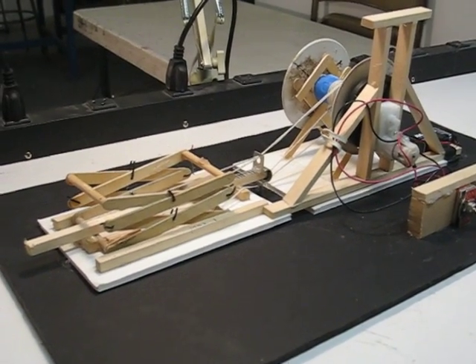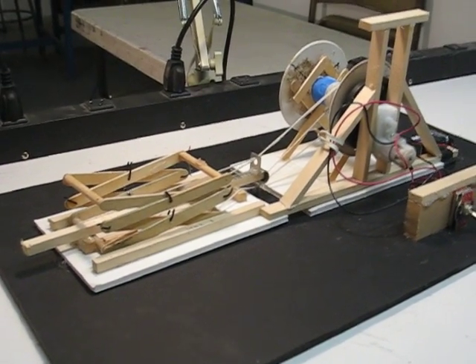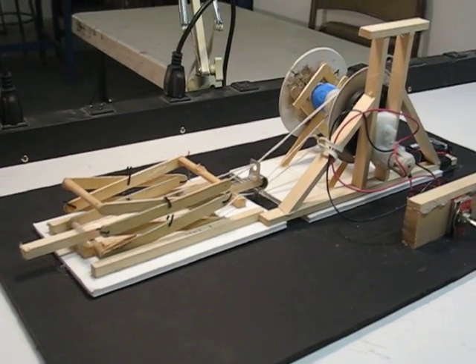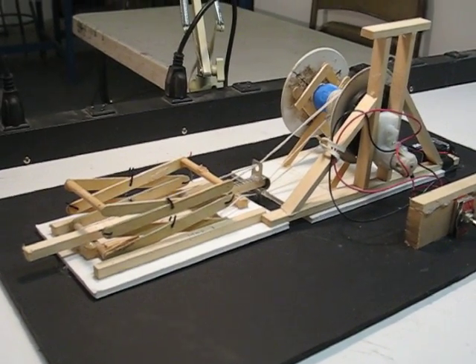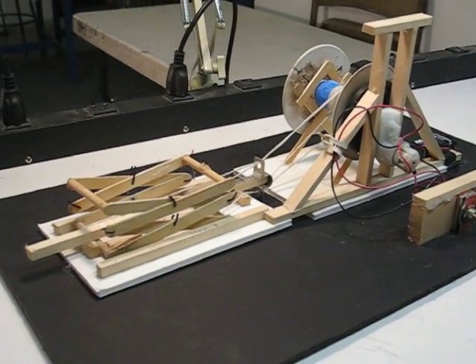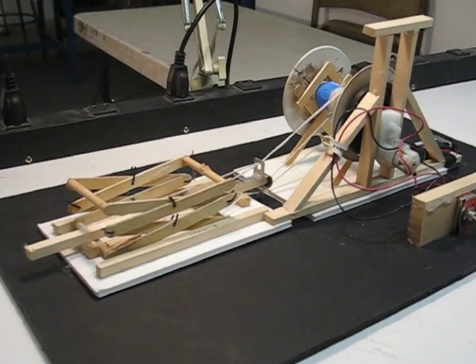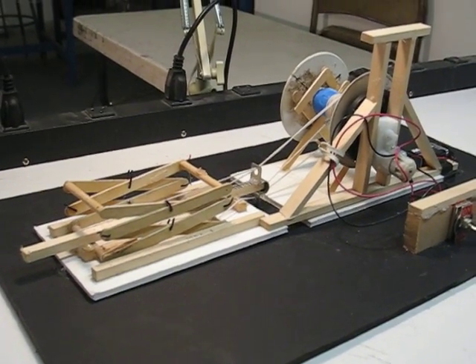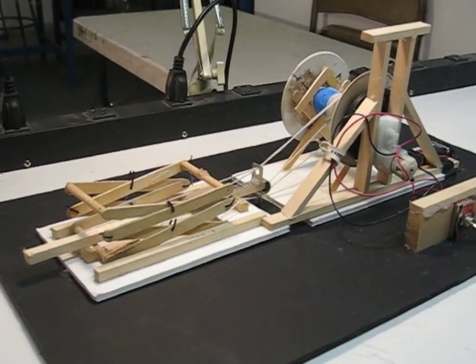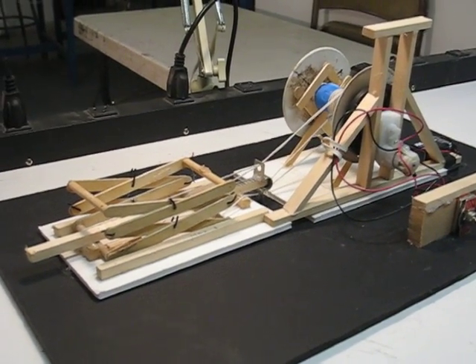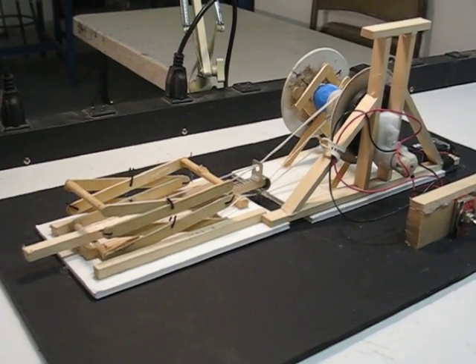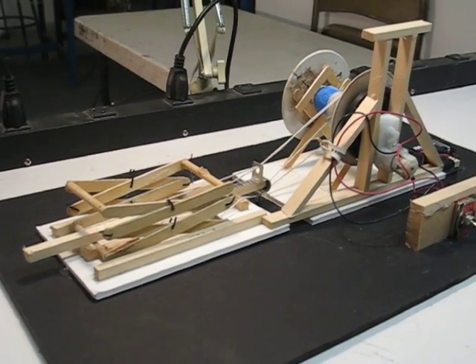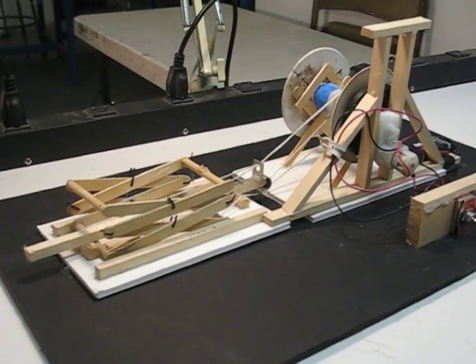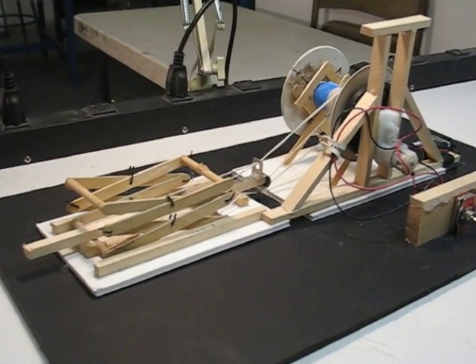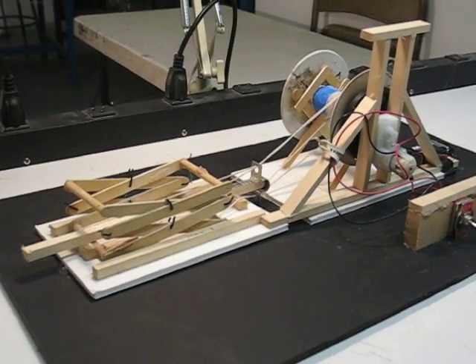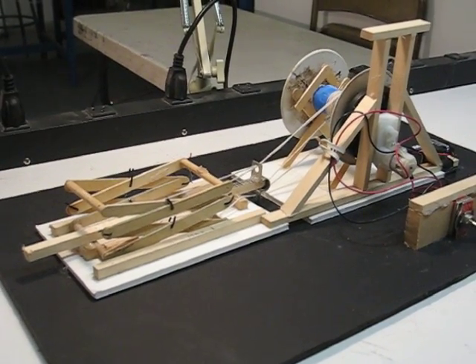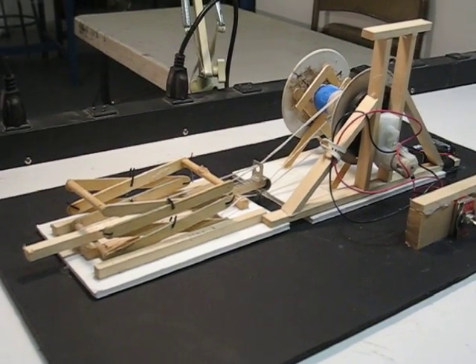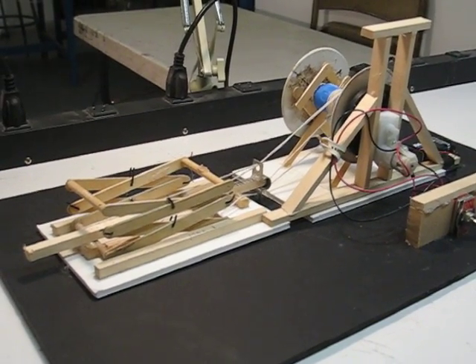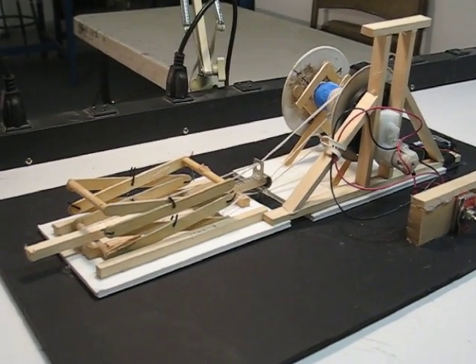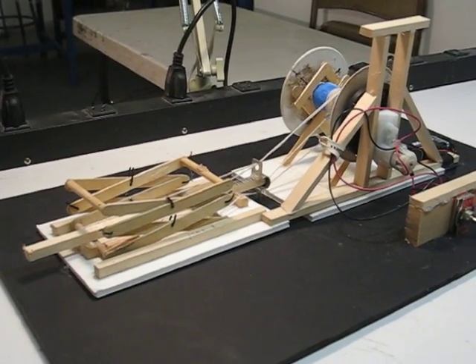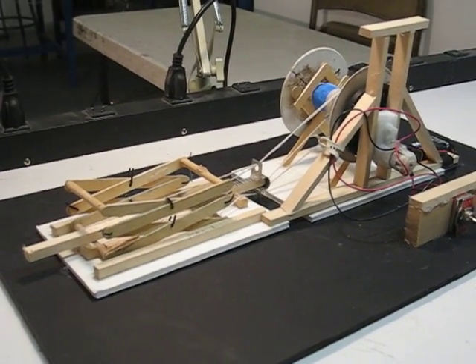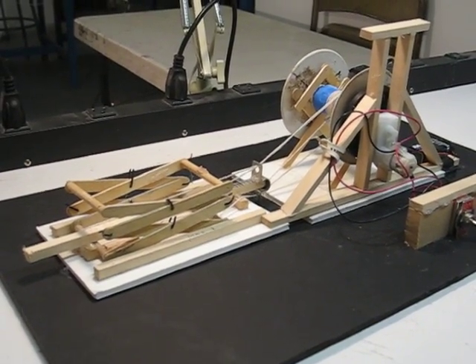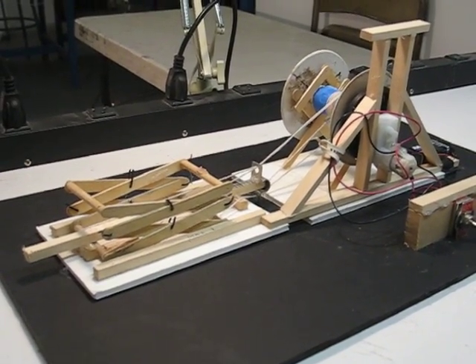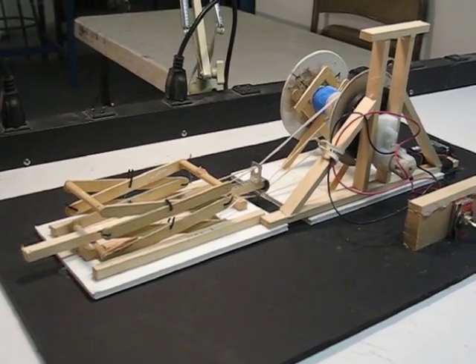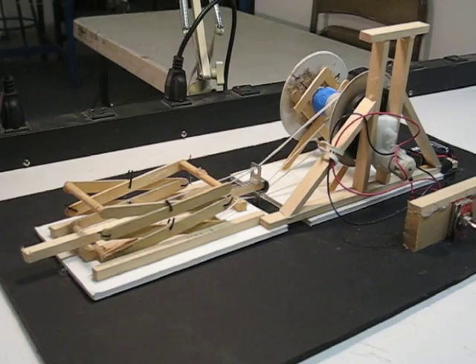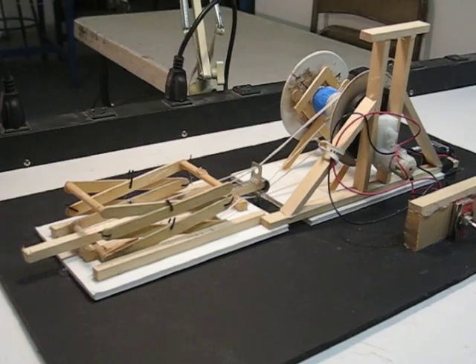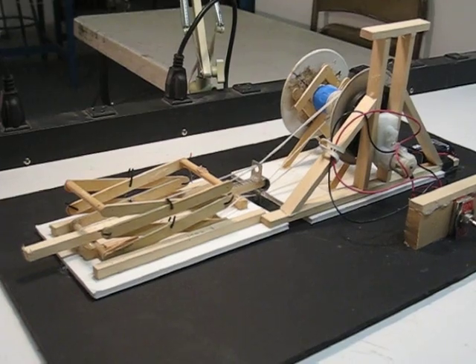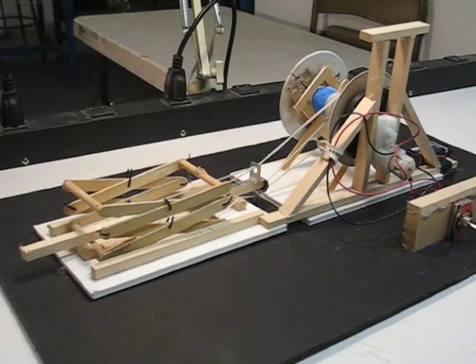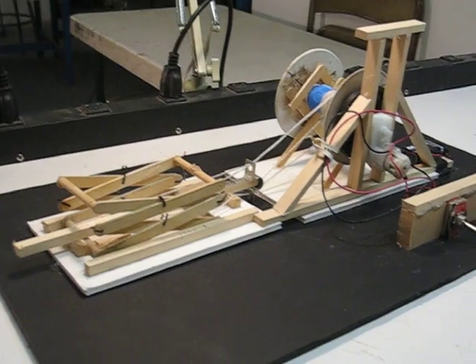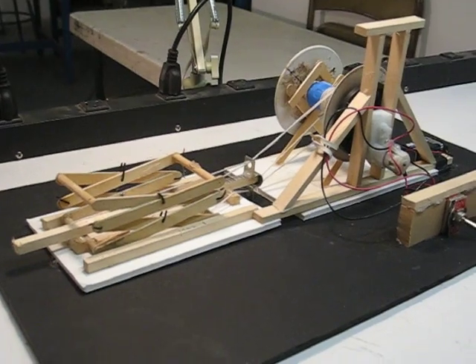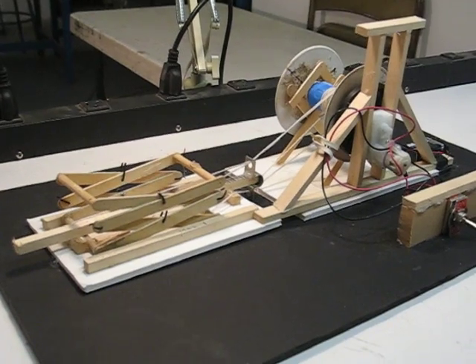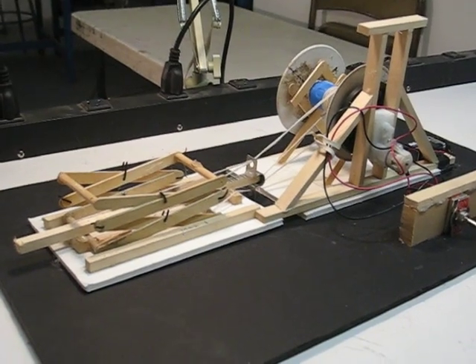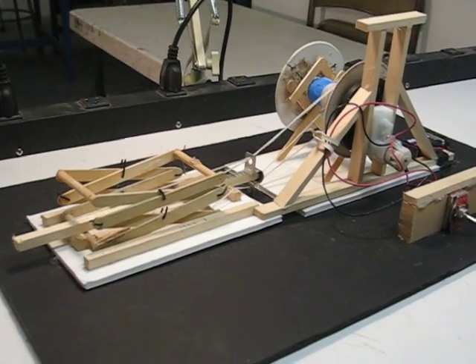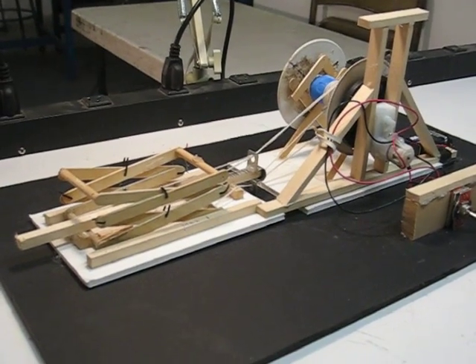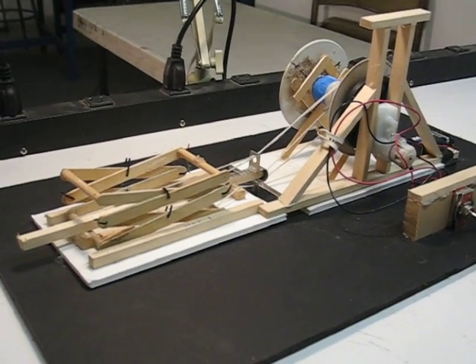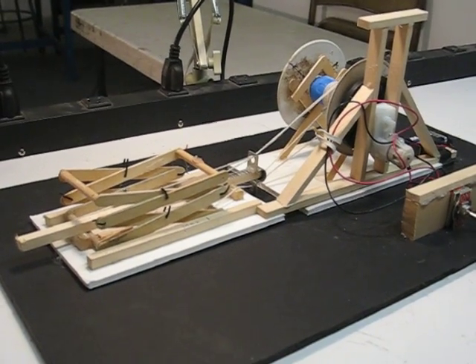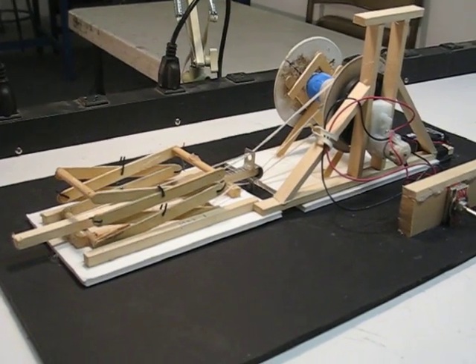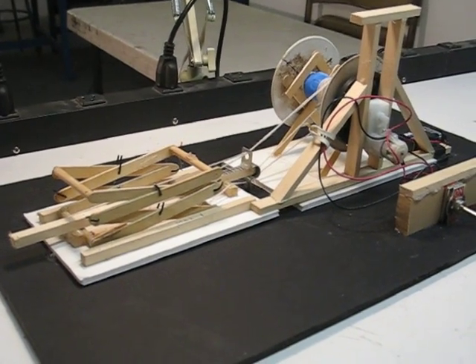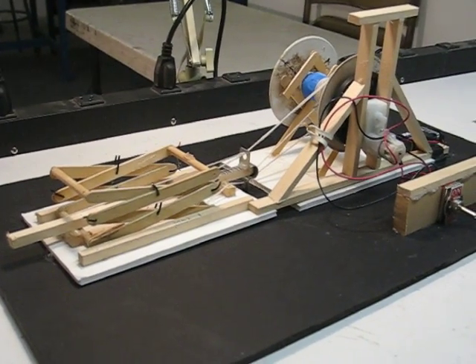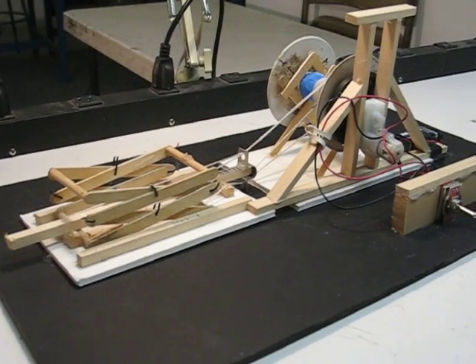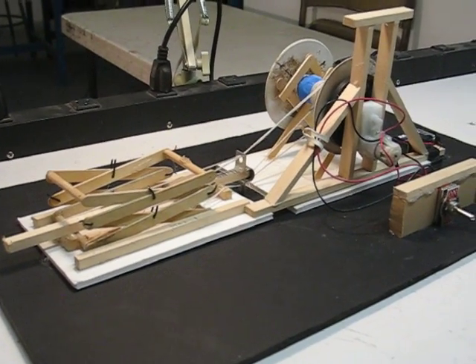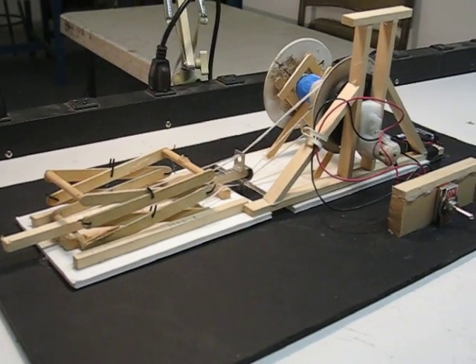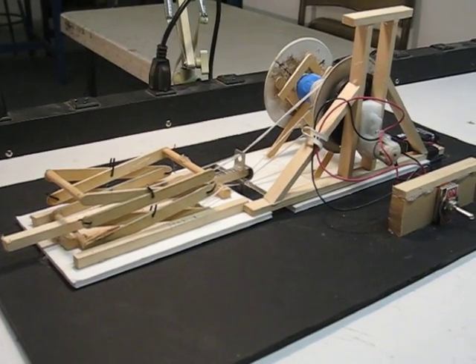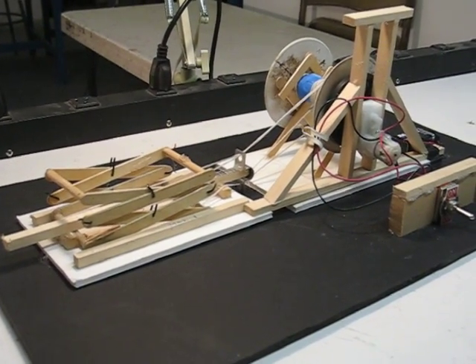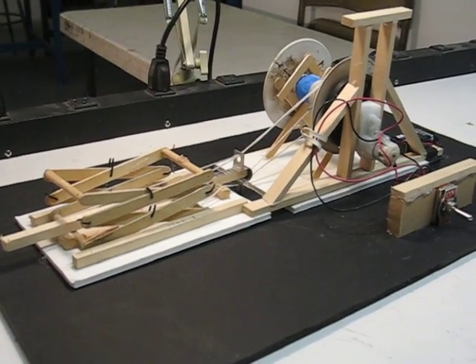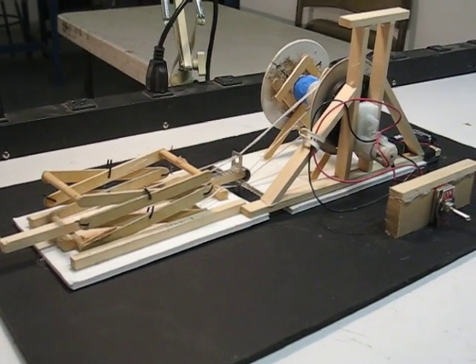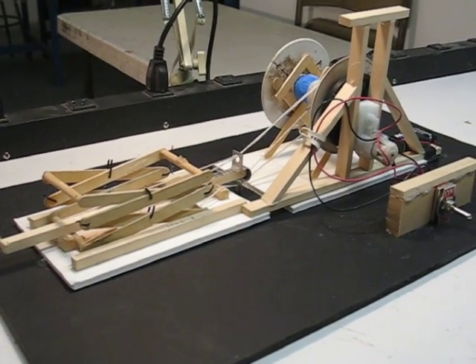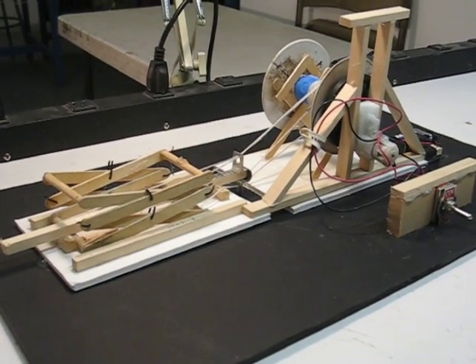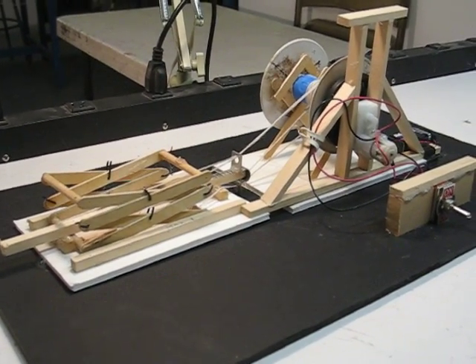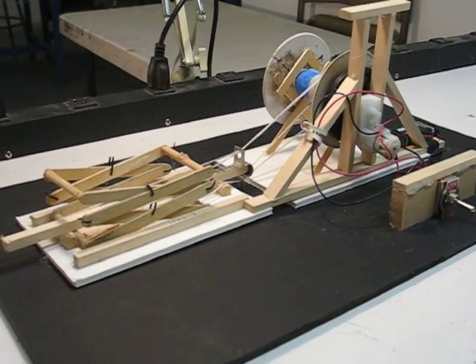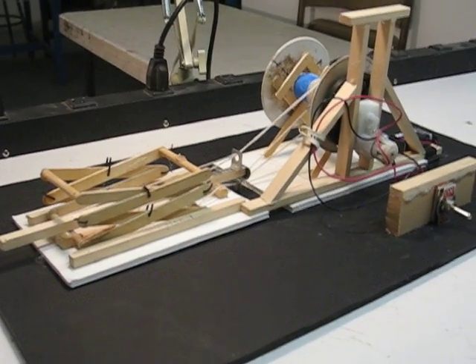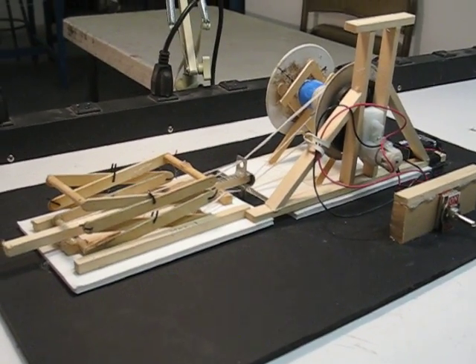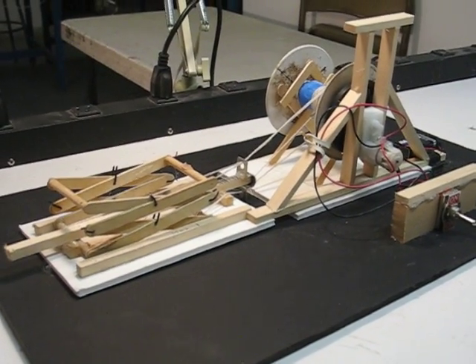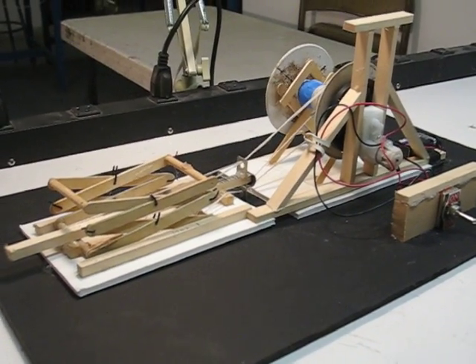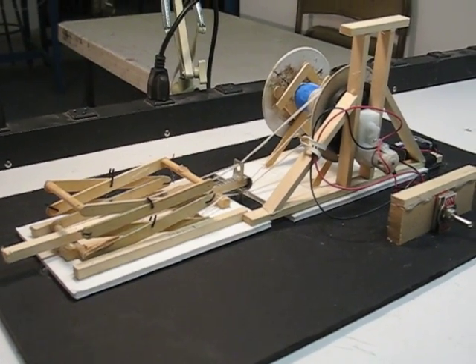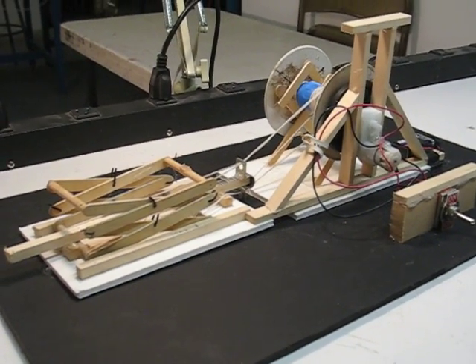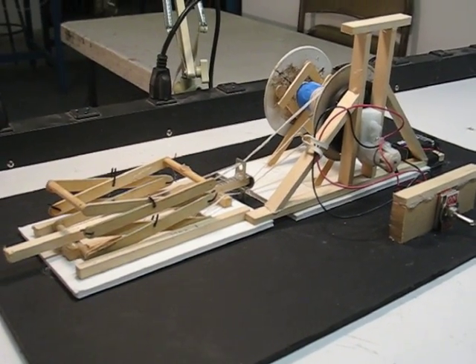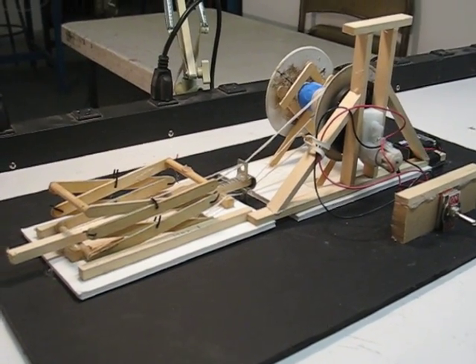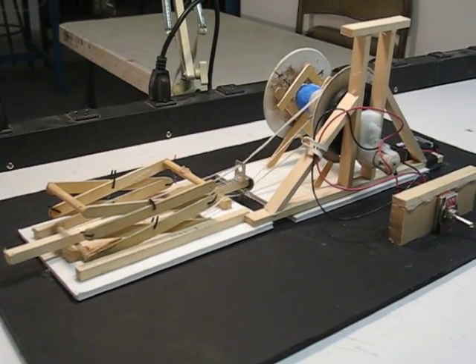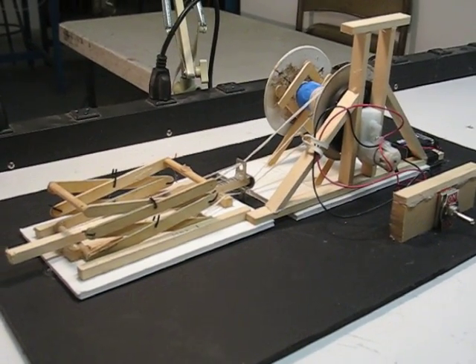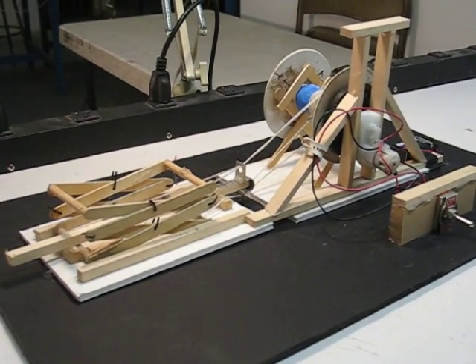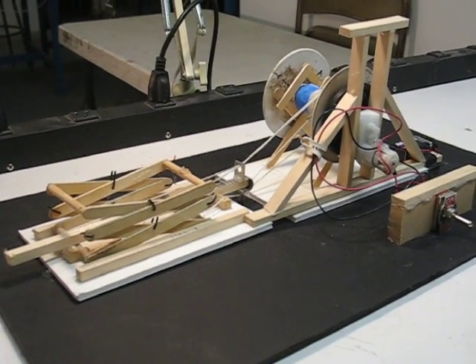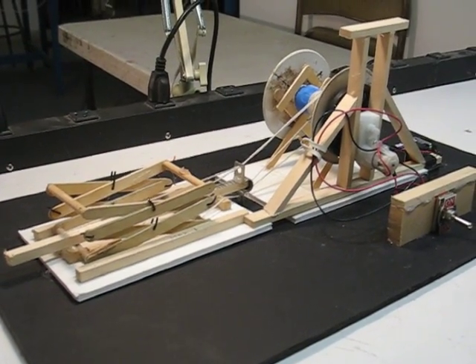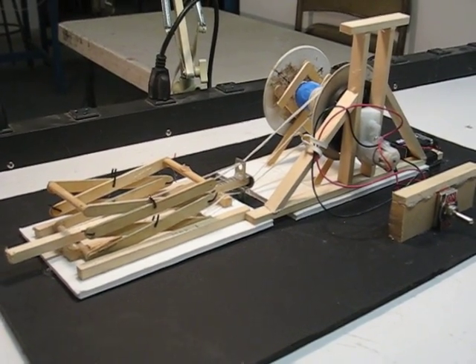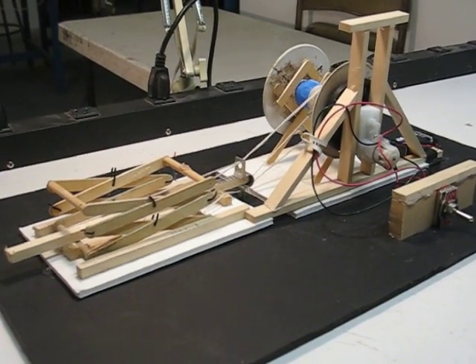Do you think Da Vinci could have made such a thing? Not with electricity. Thank you, Ms. Lincole for sharing.